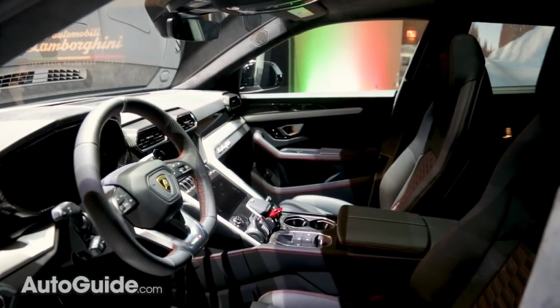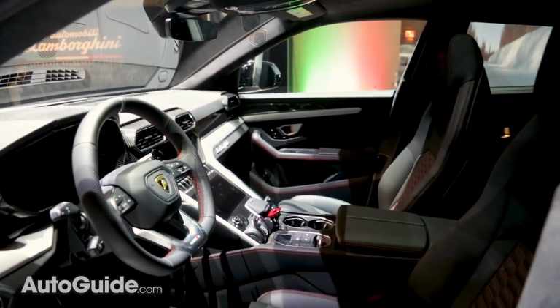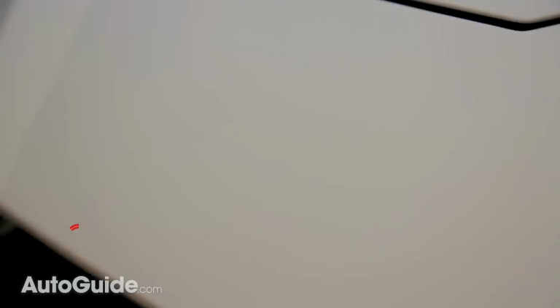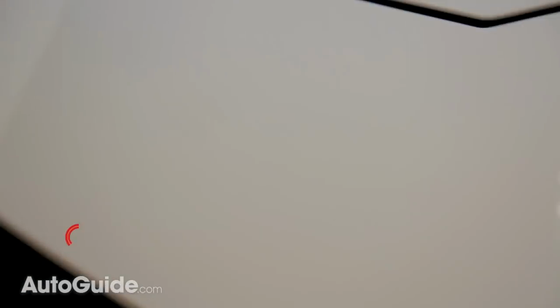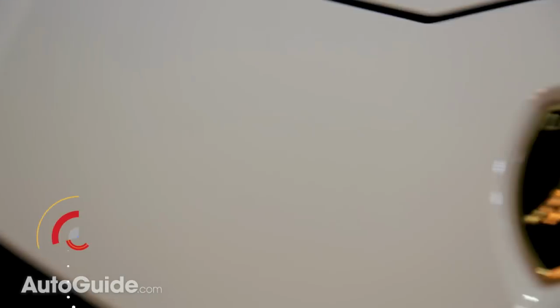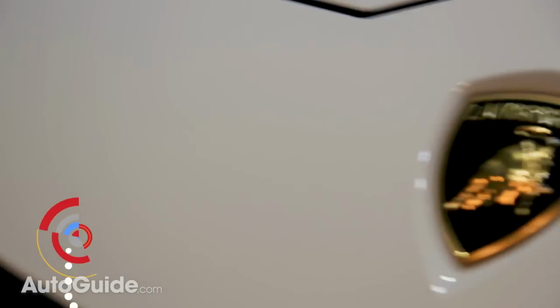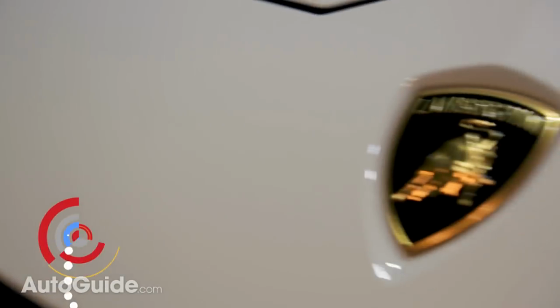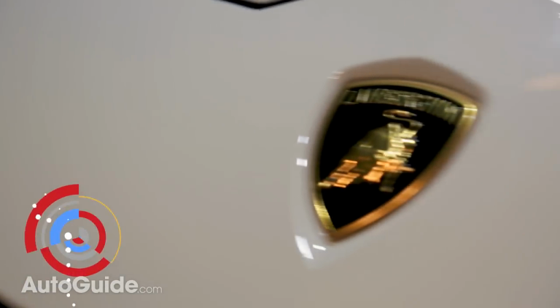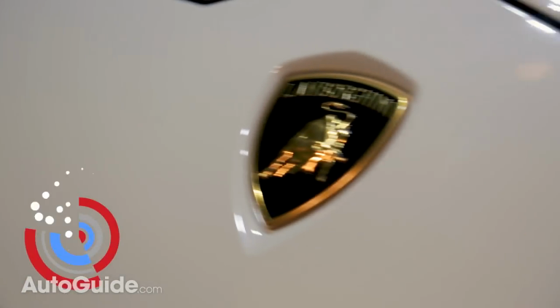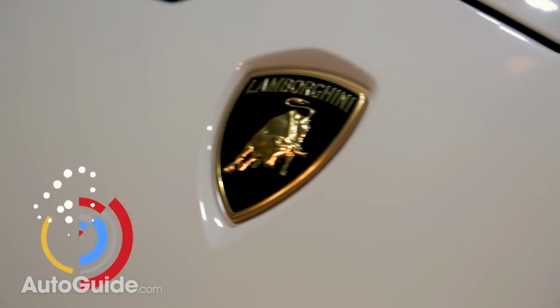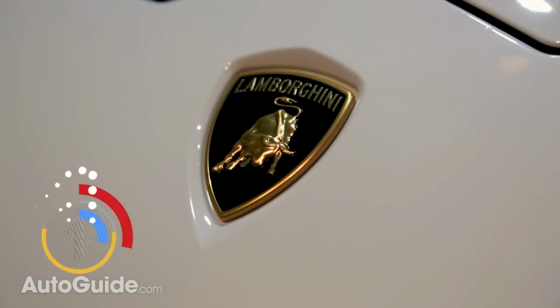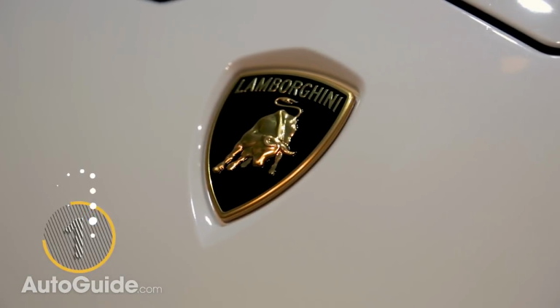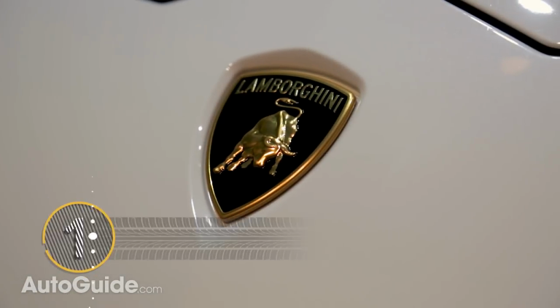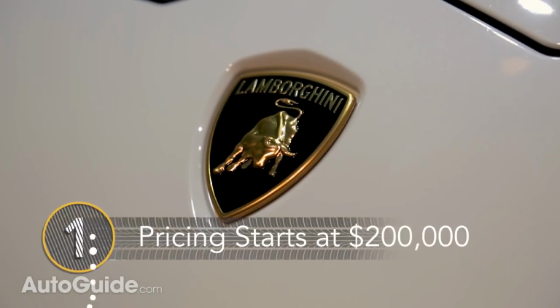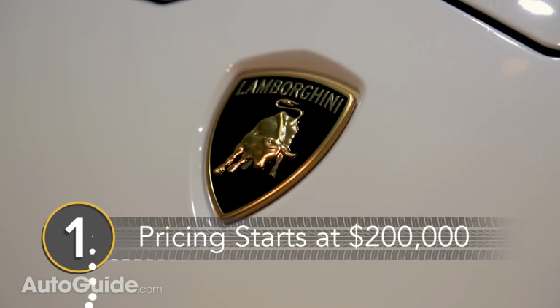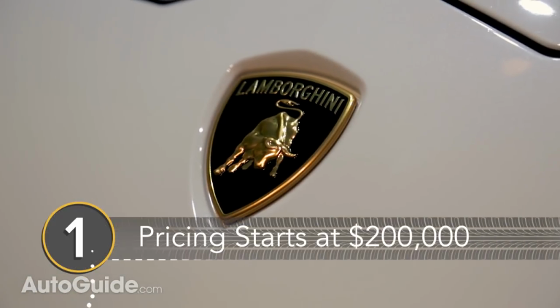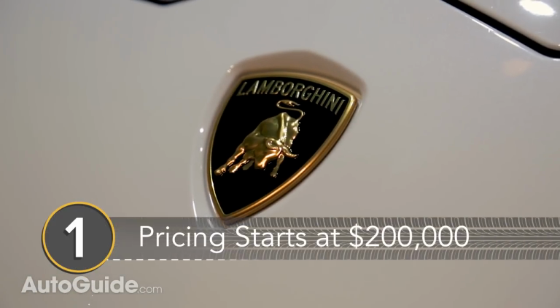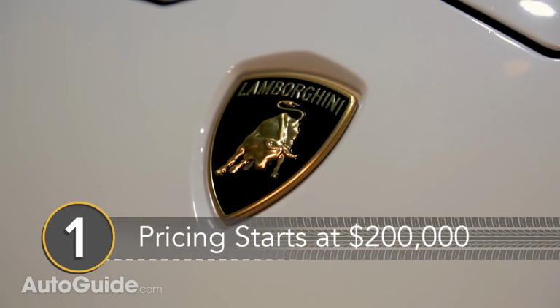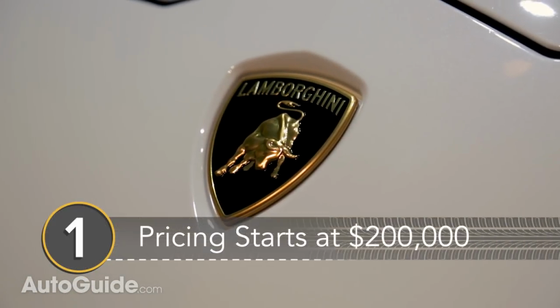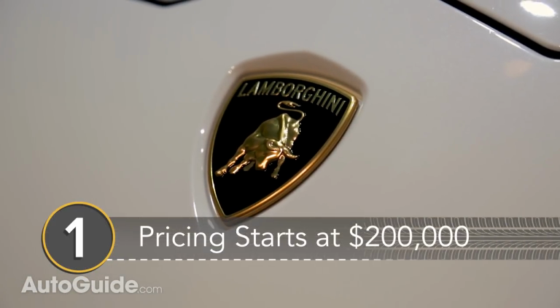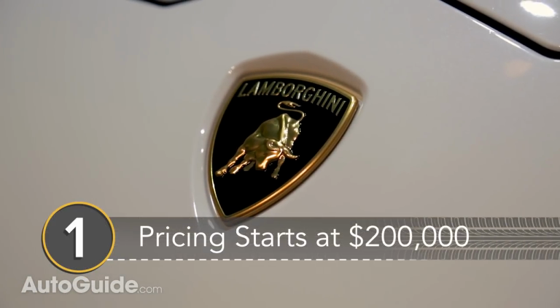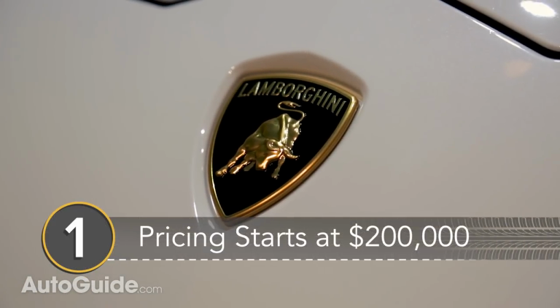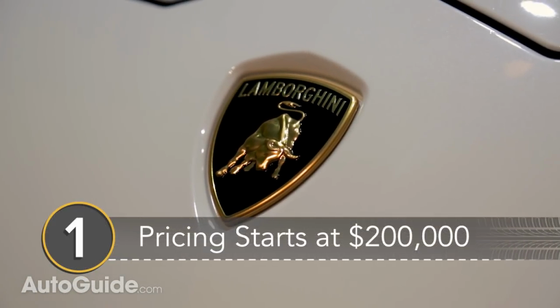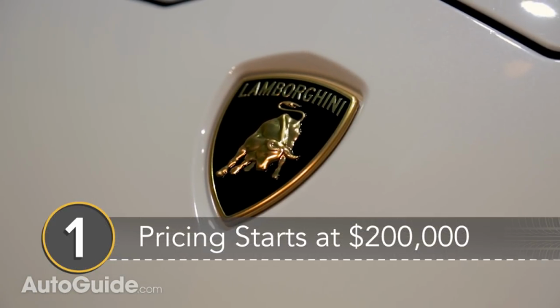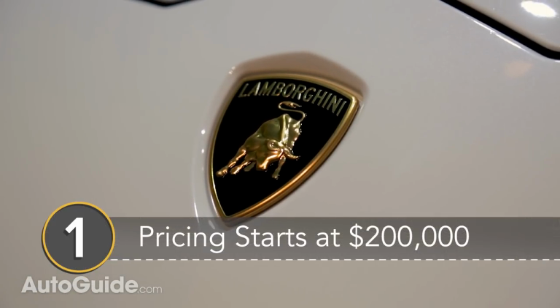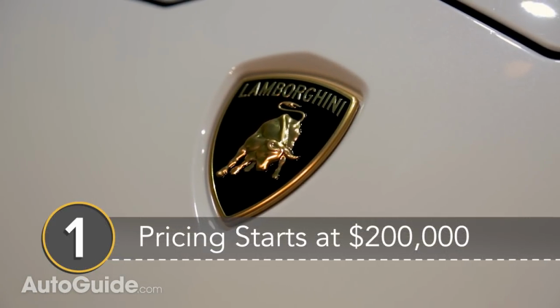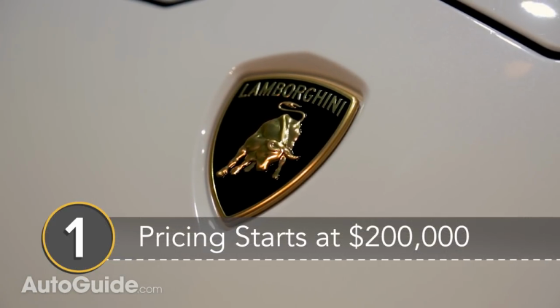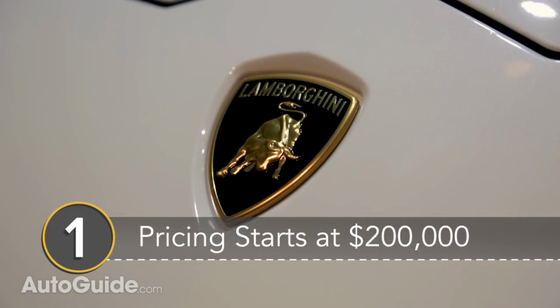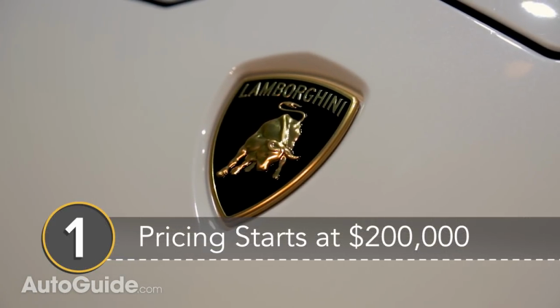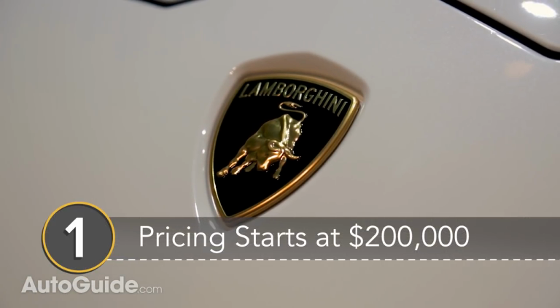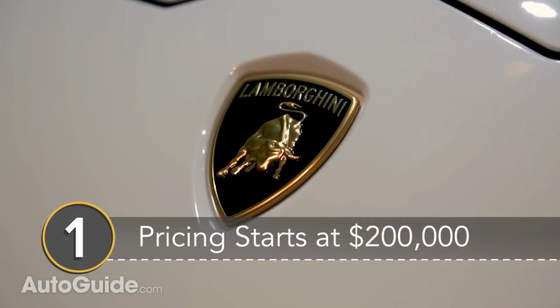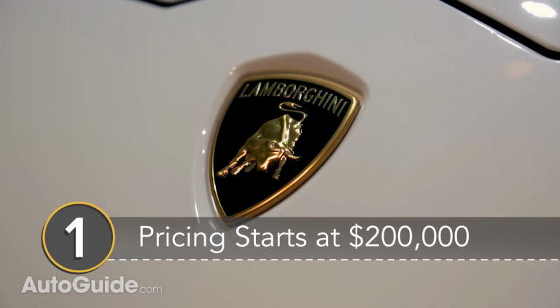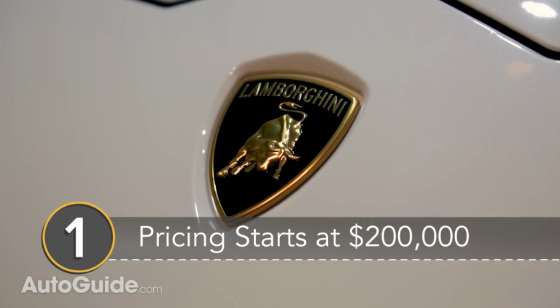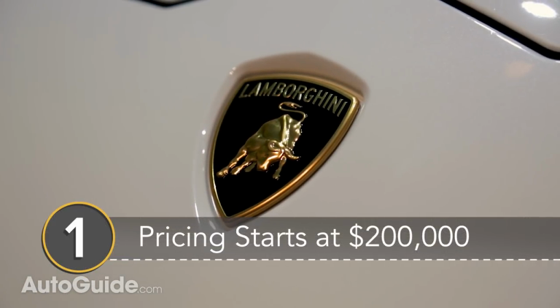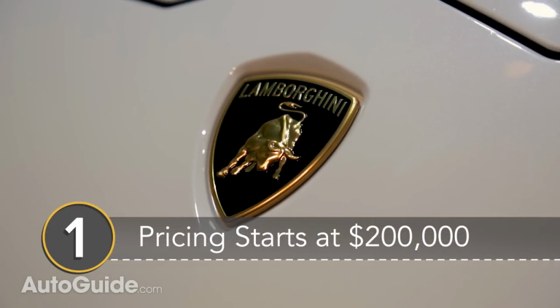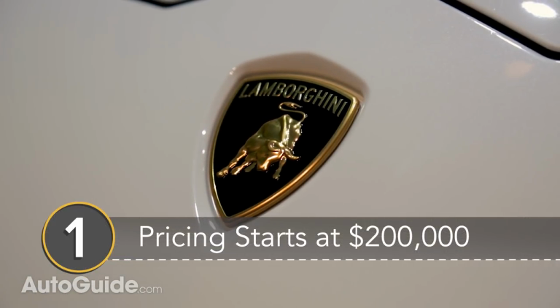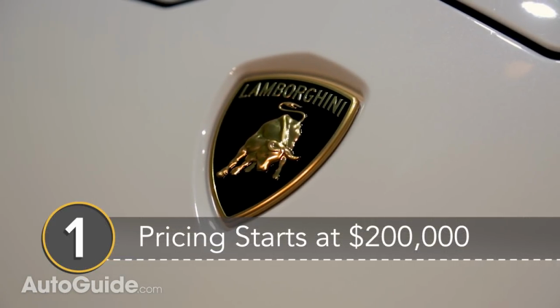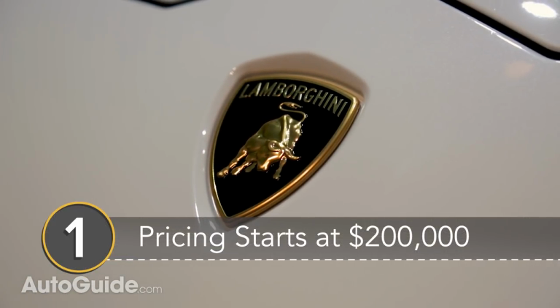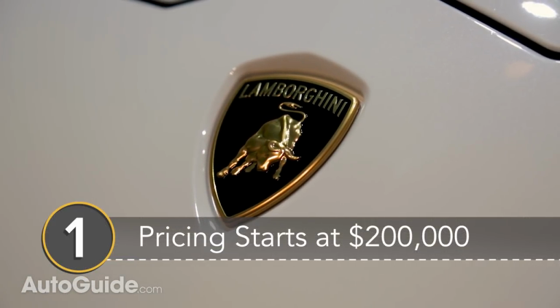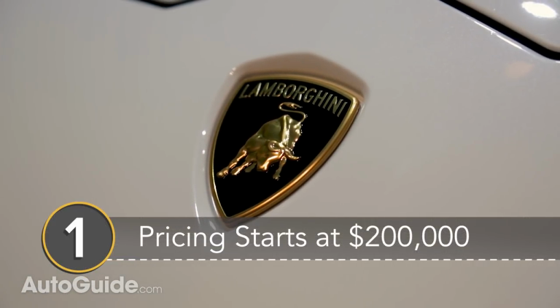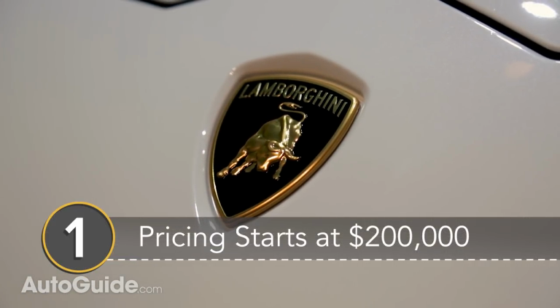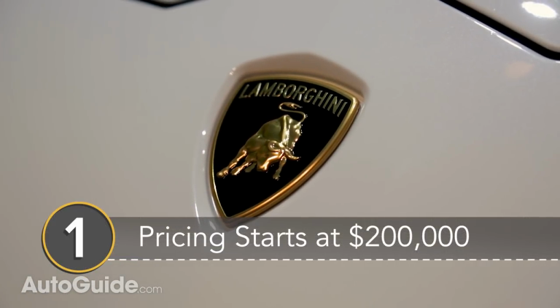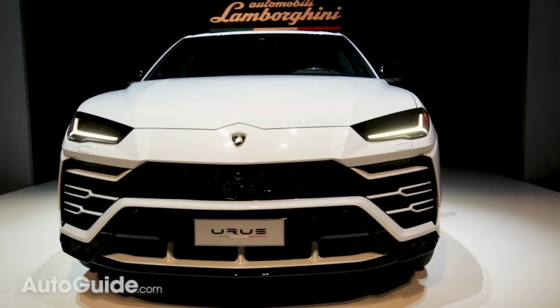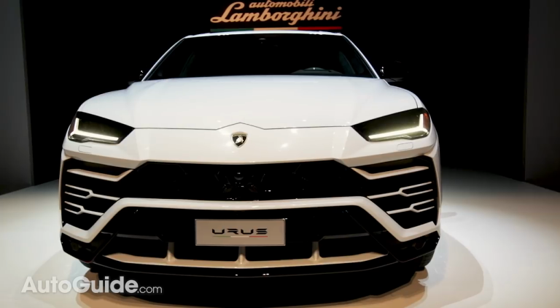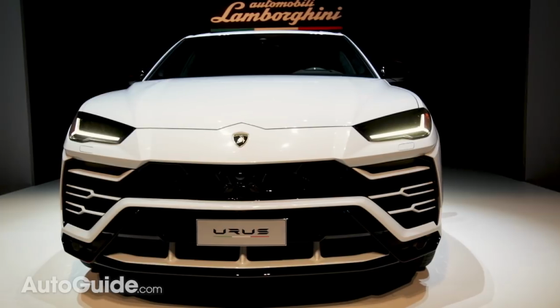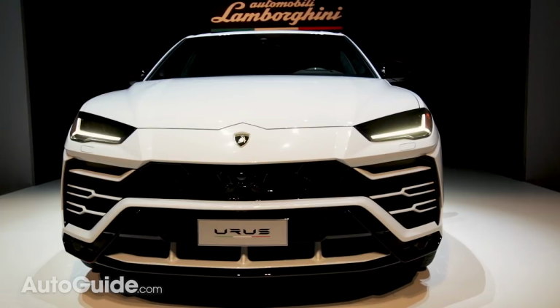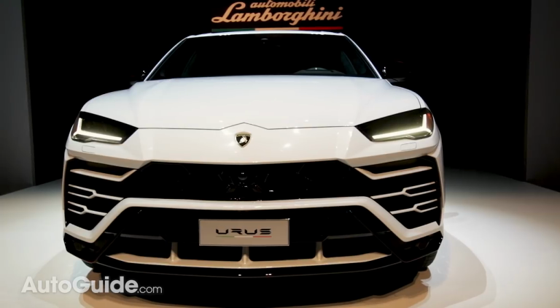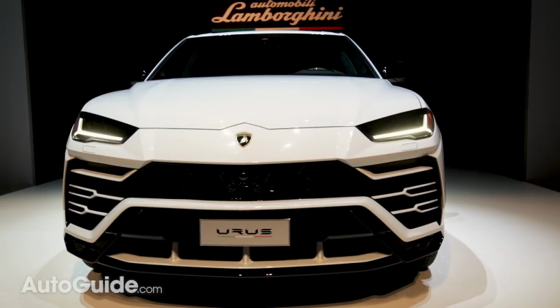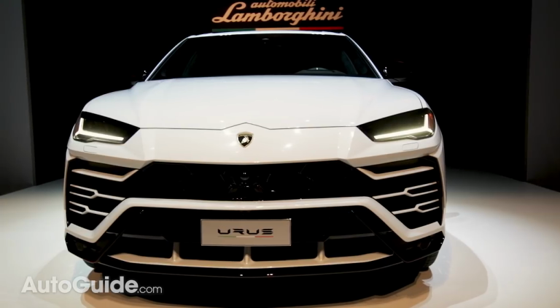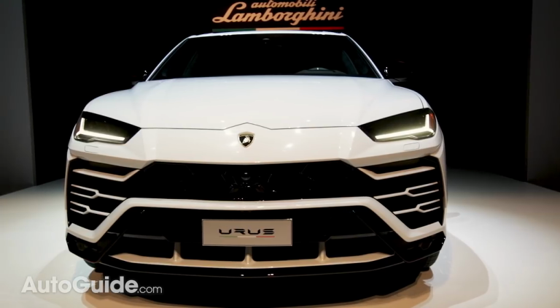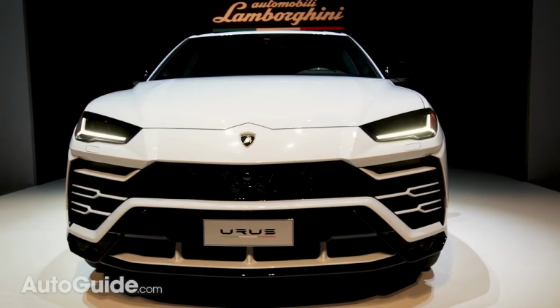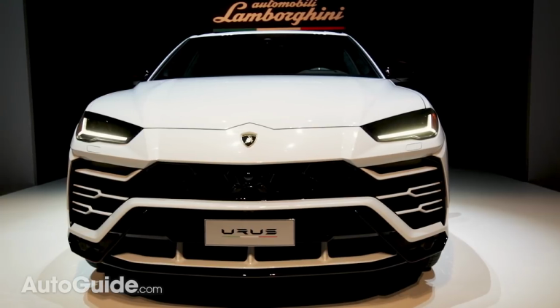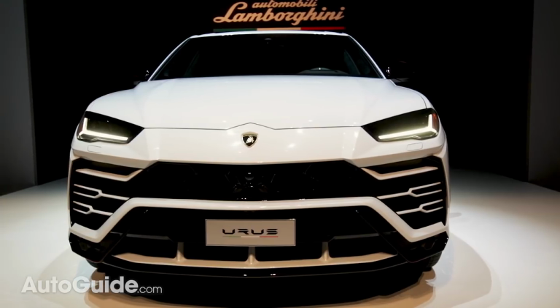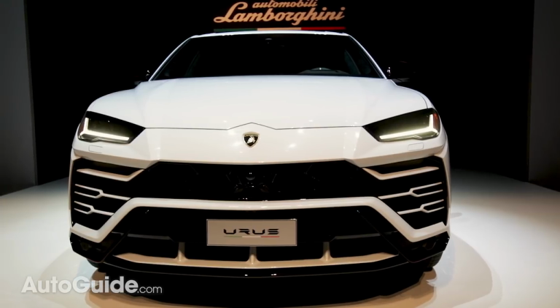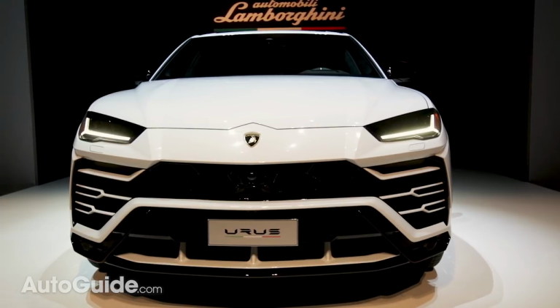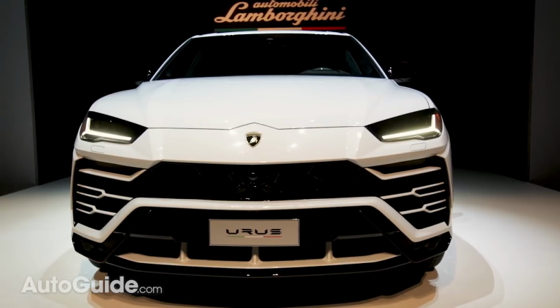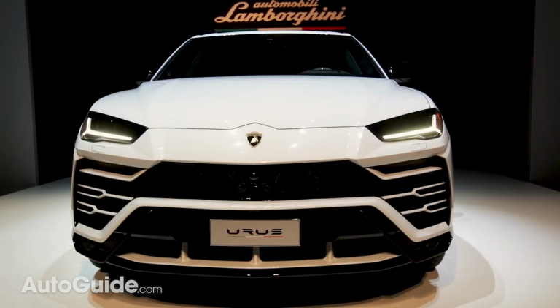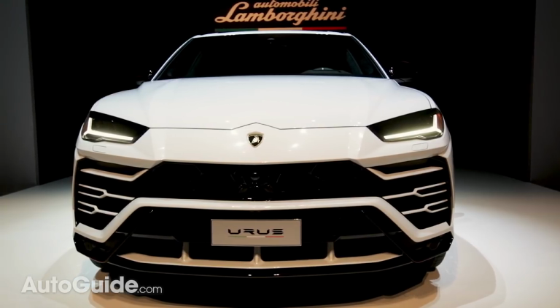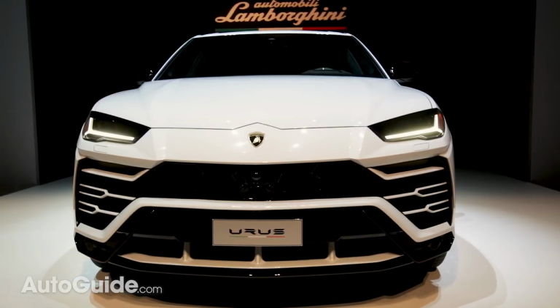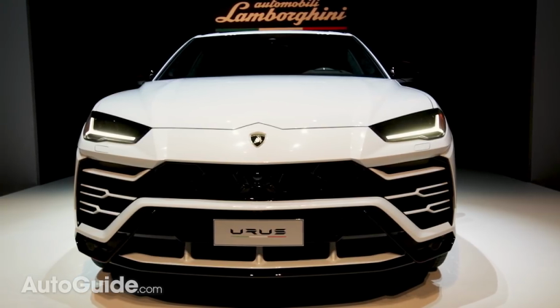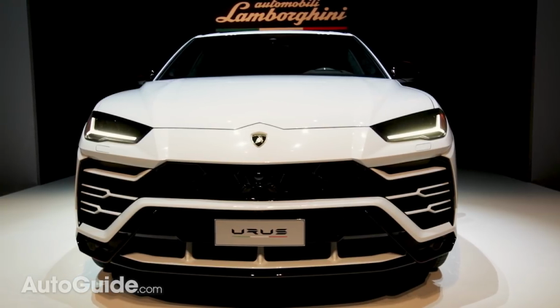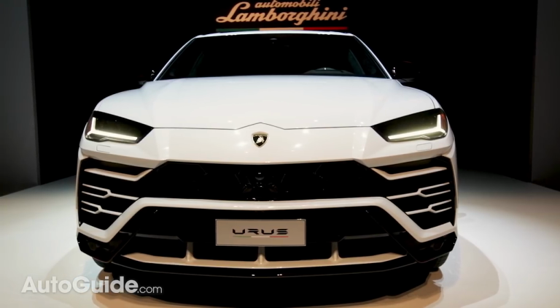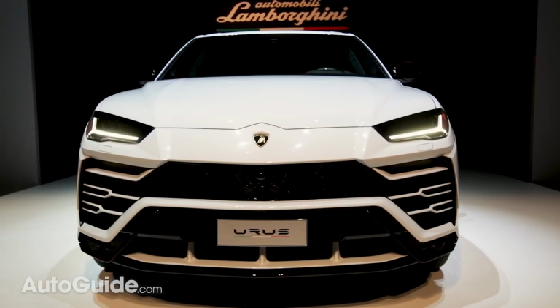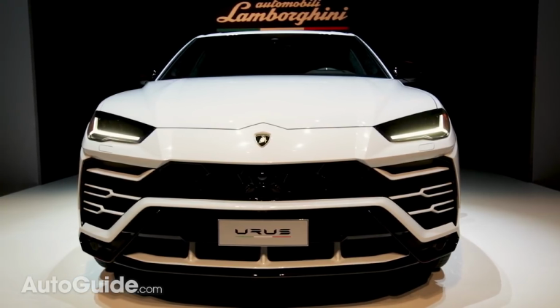Number 1: Pricing starts at about $200,000 in the US and deliveries will begin in spring of 2018.